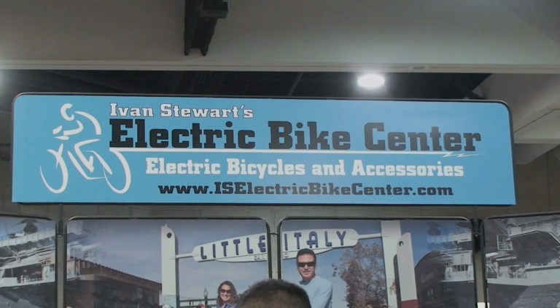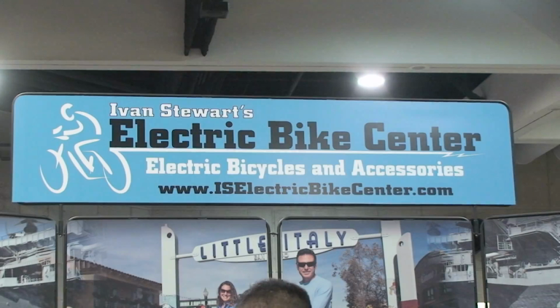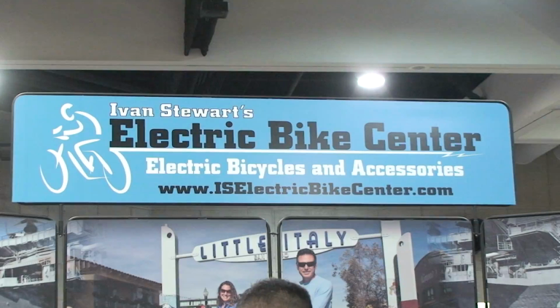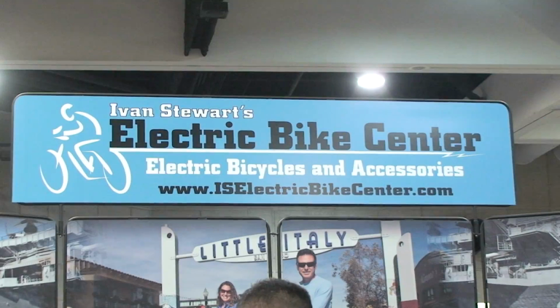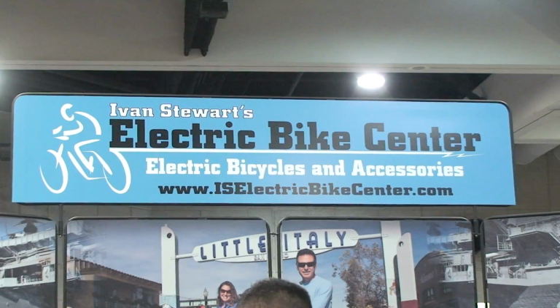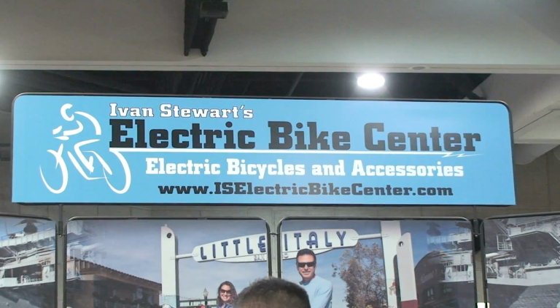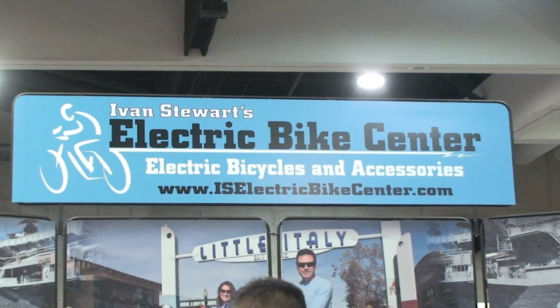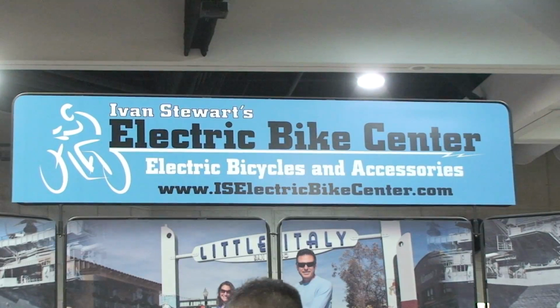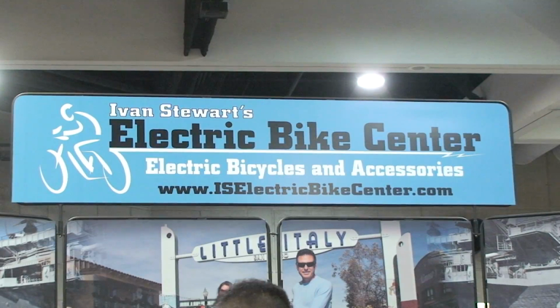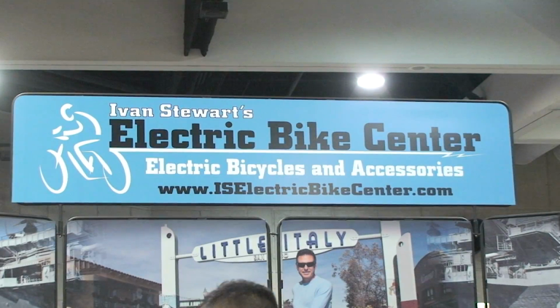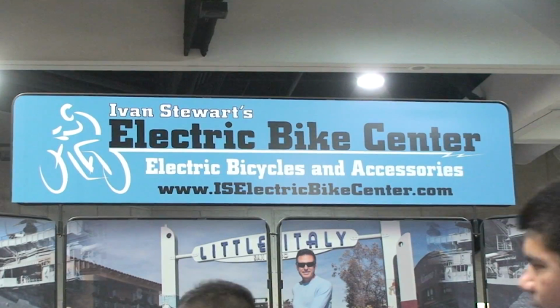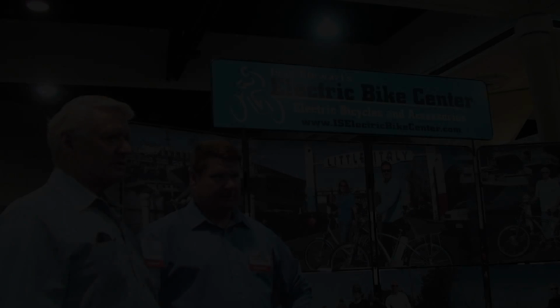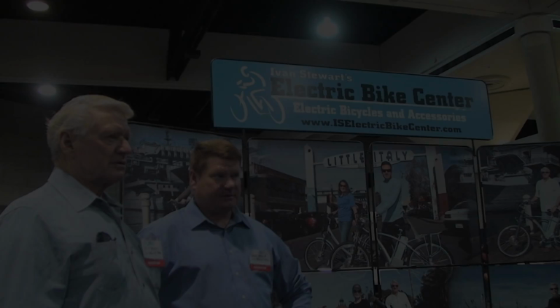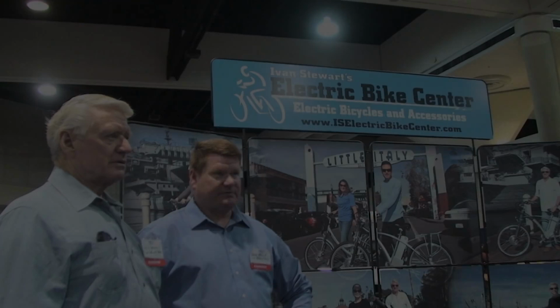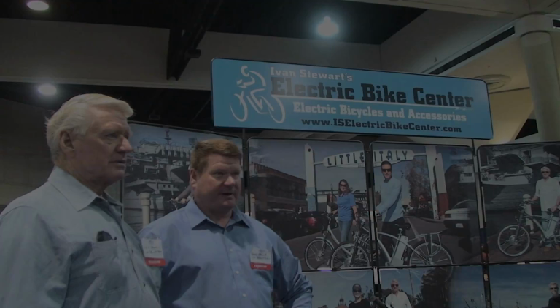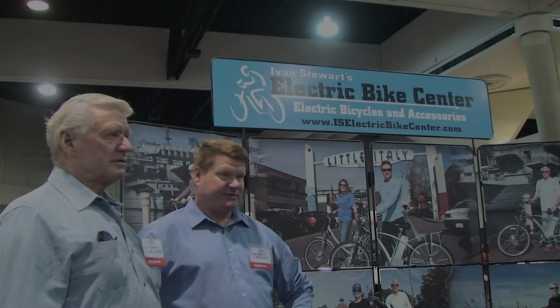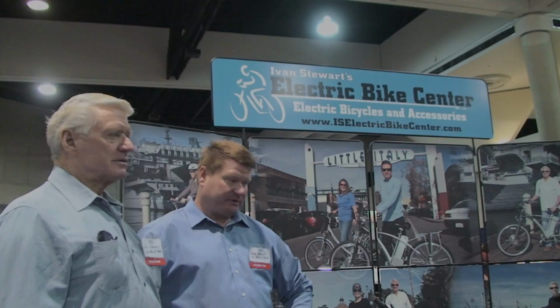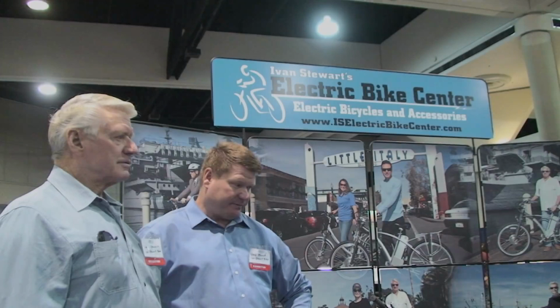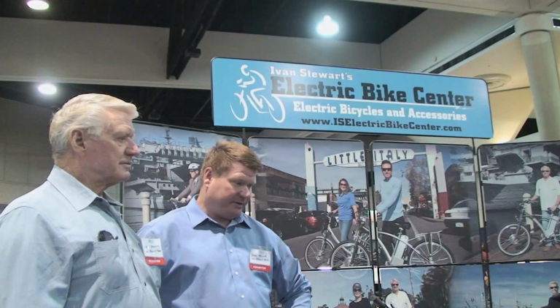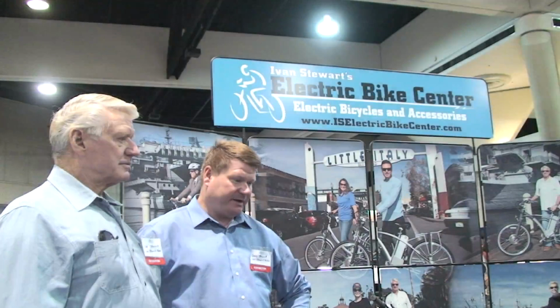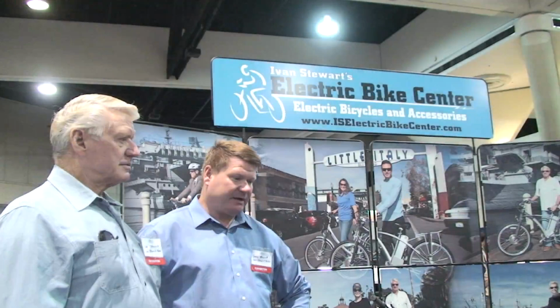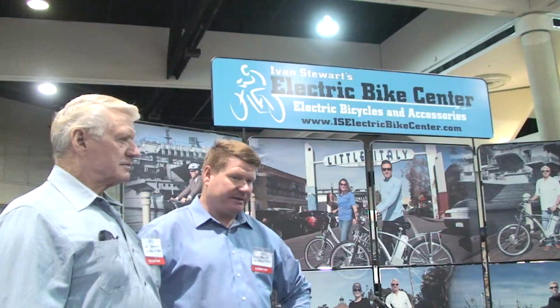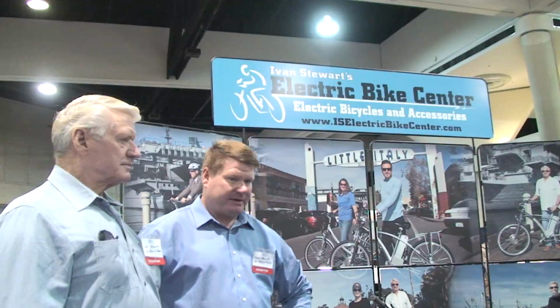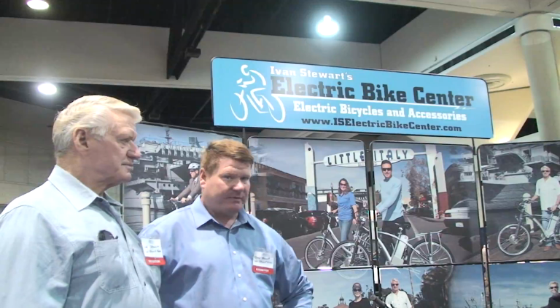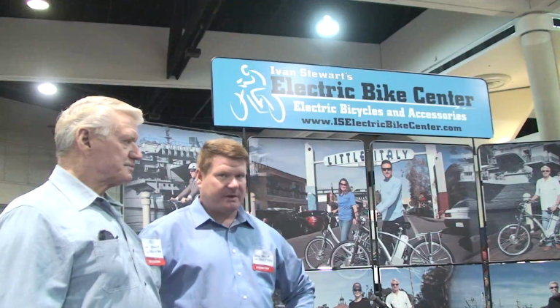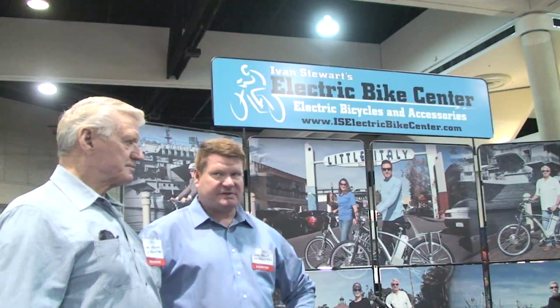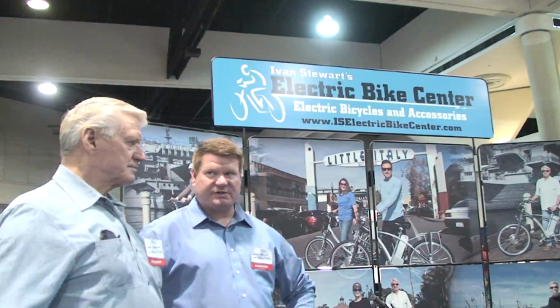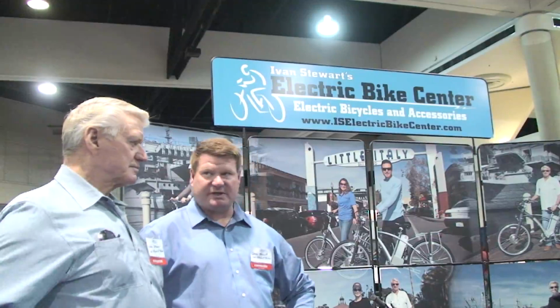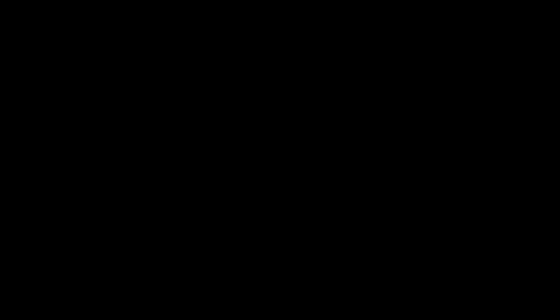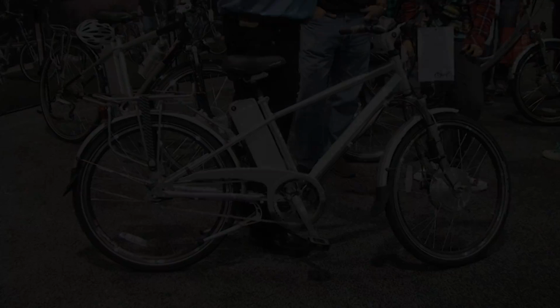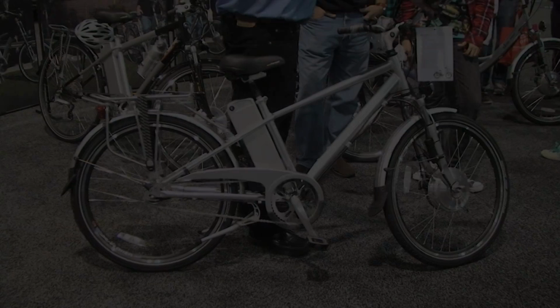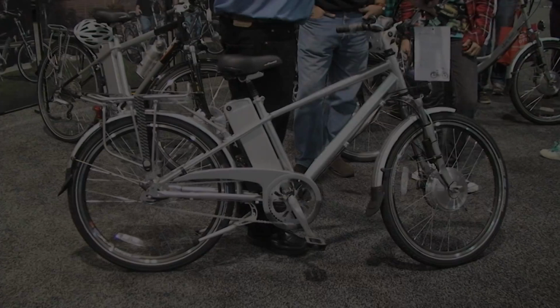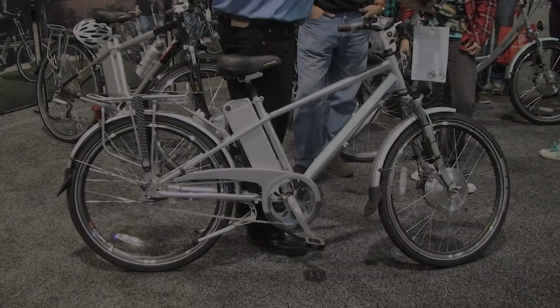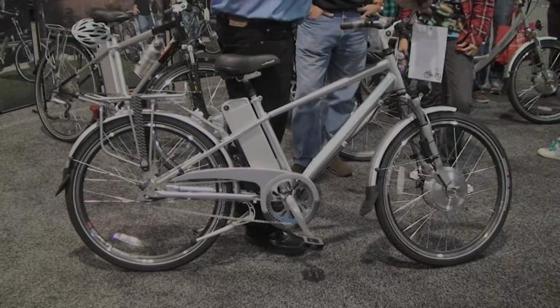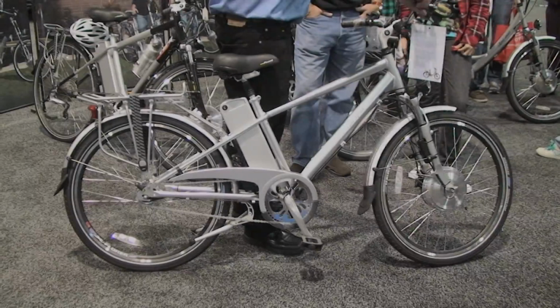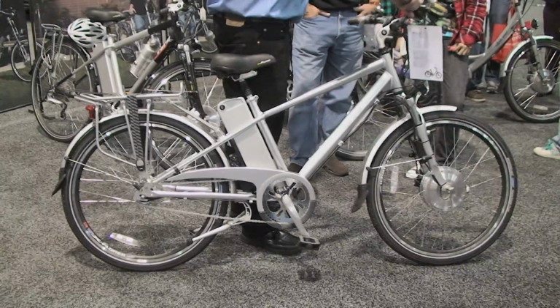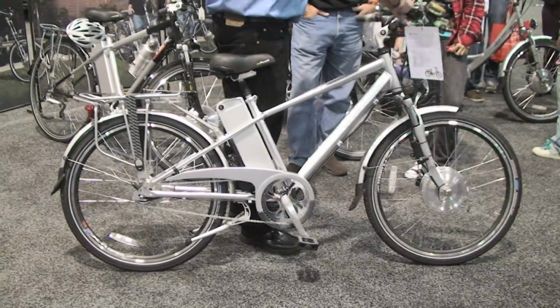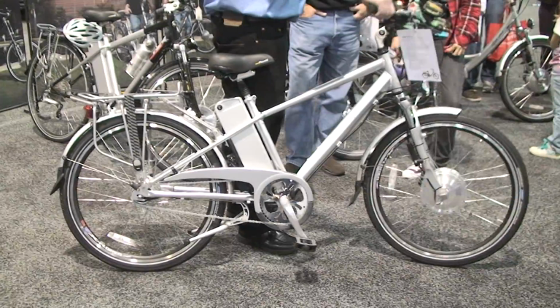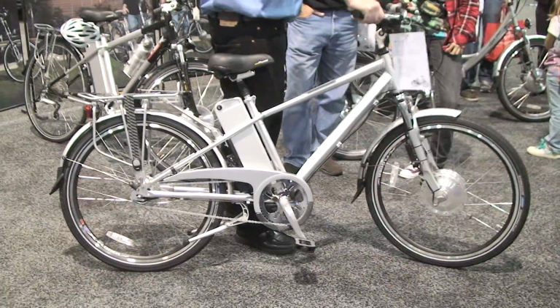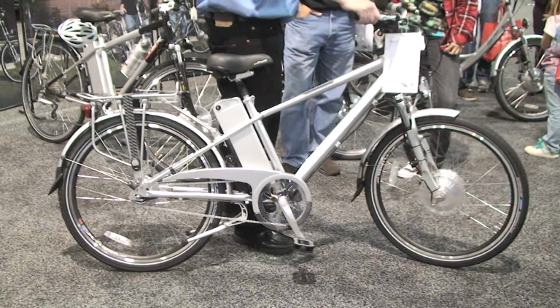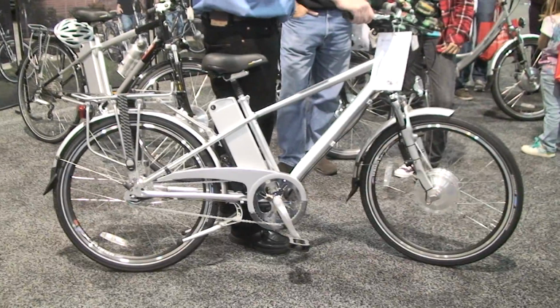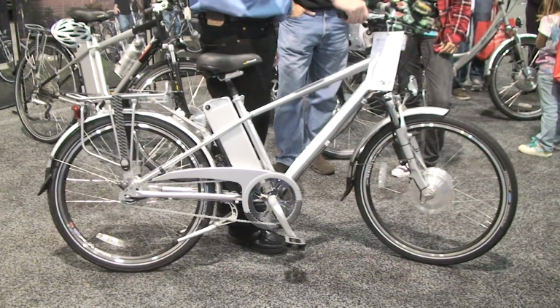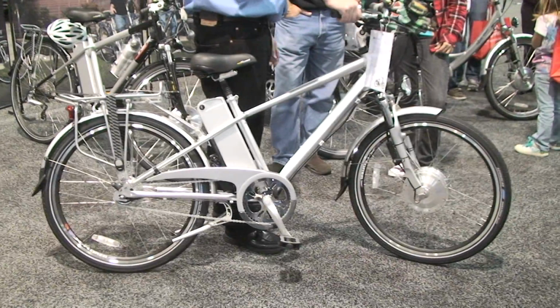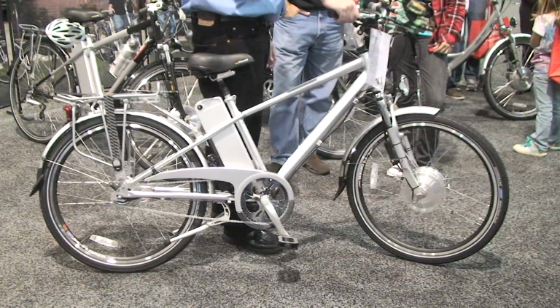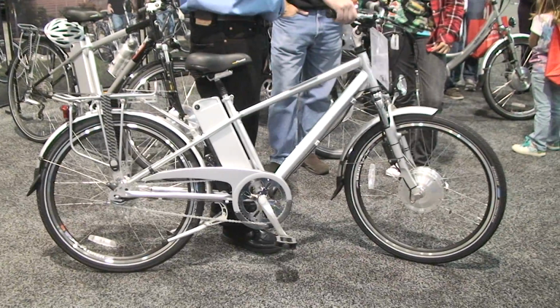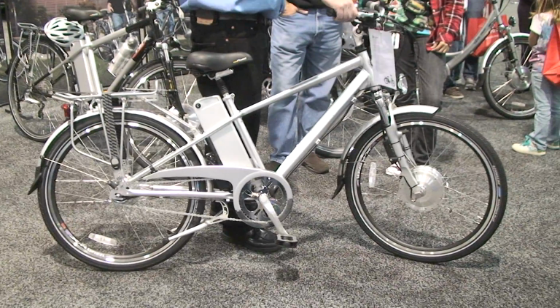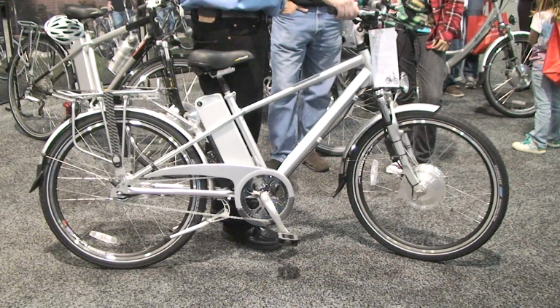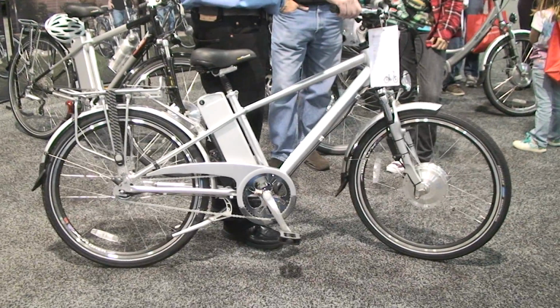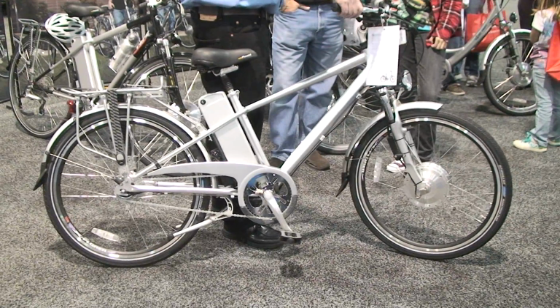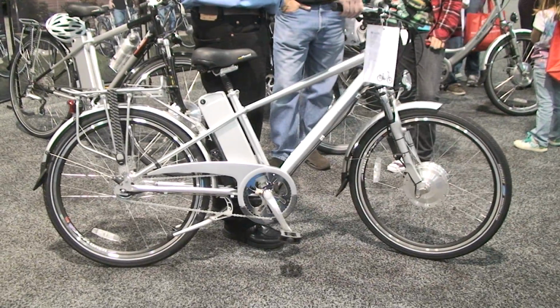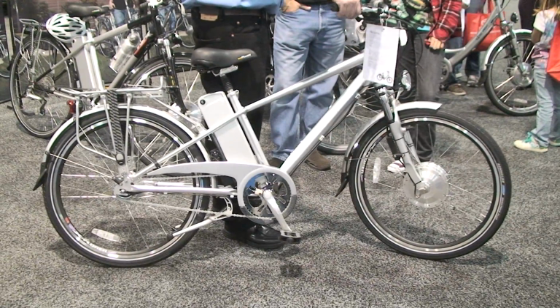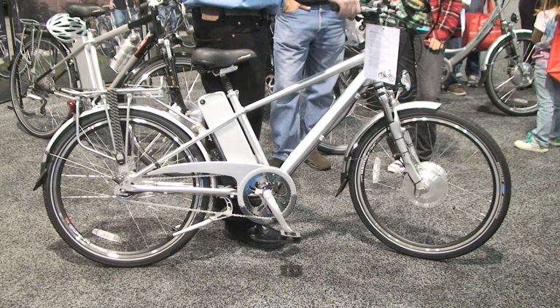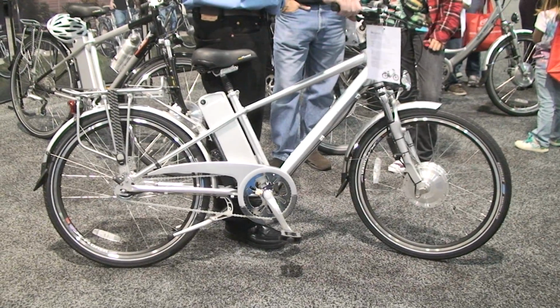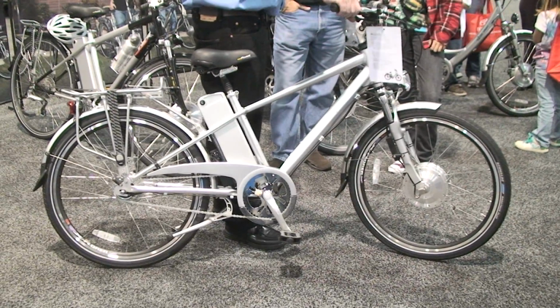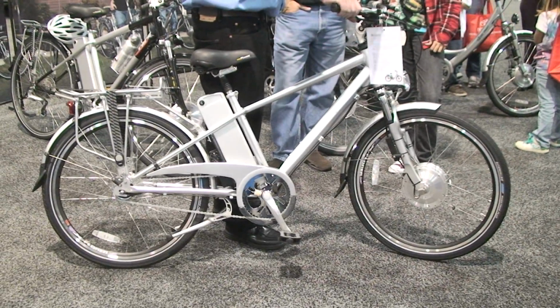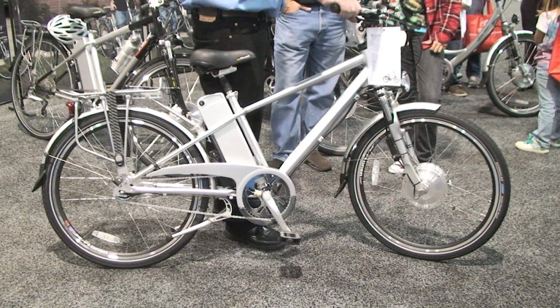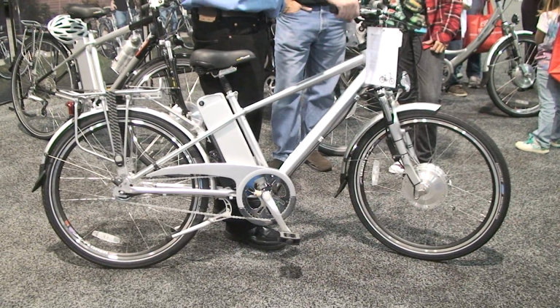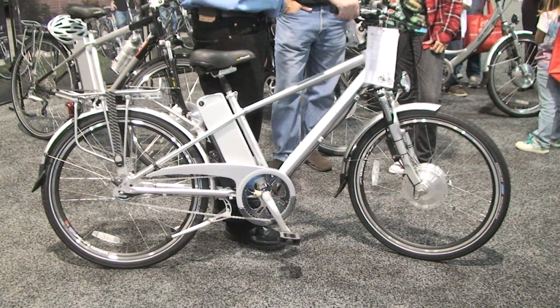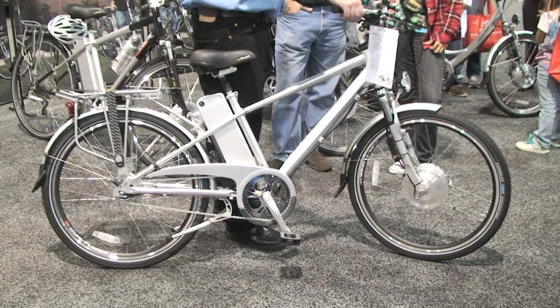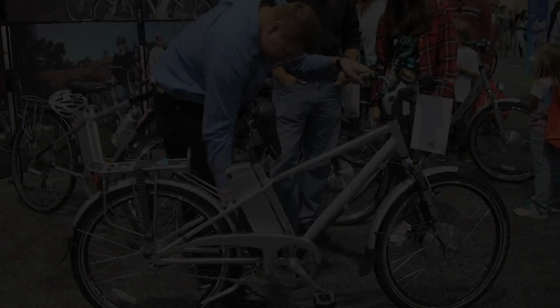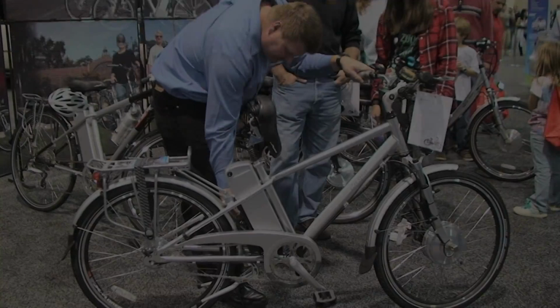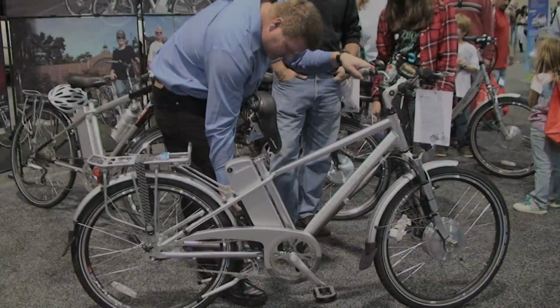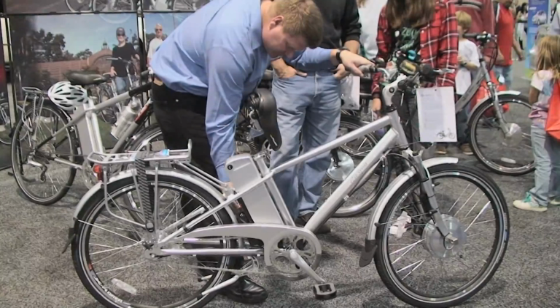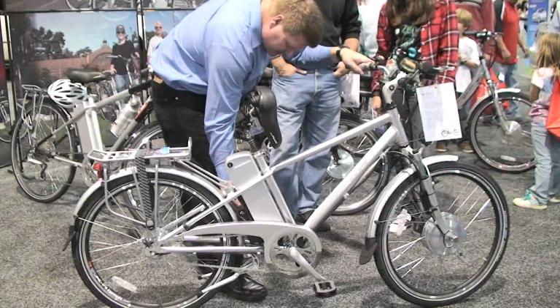You just turn the throttle a little bit, give it a little bit of gas, and the bicycle will take you about 20 miles per hour without pedaling.